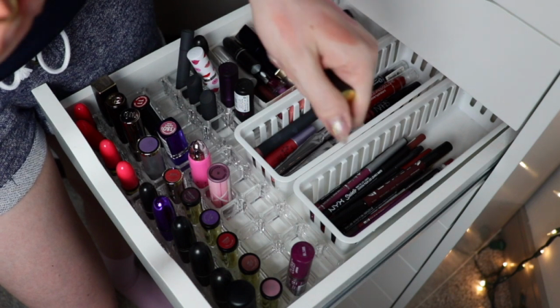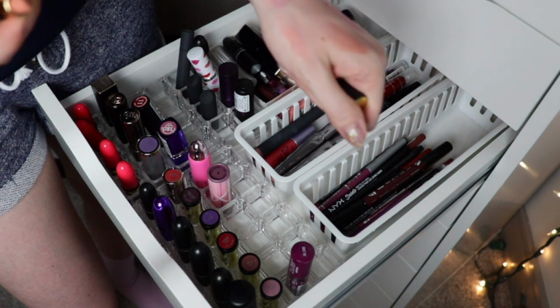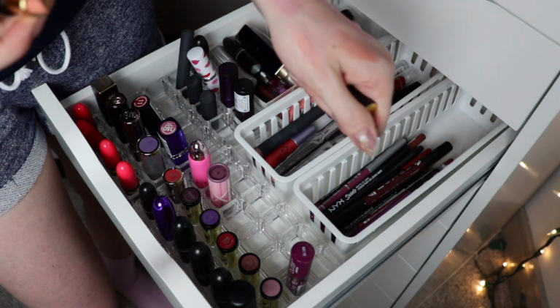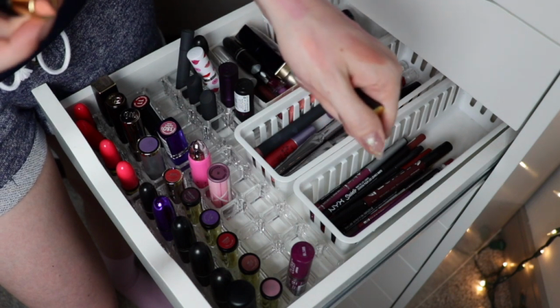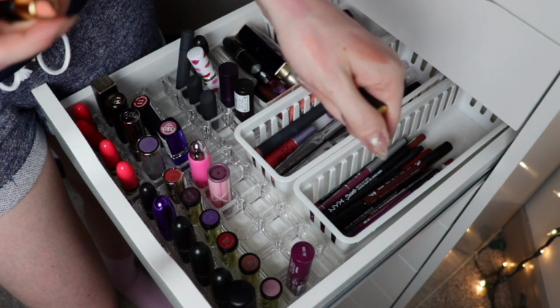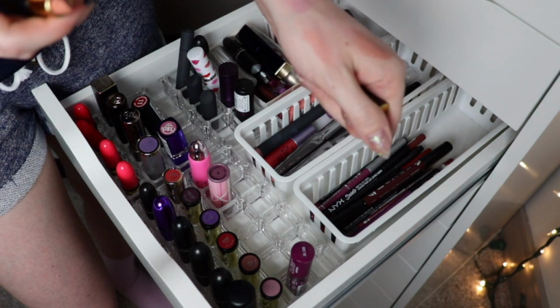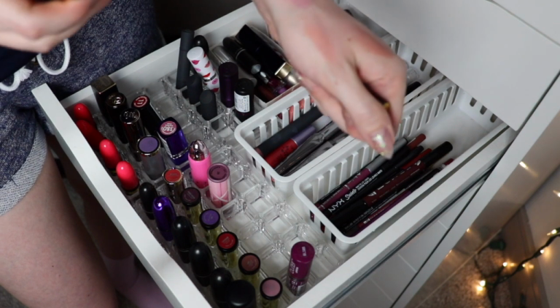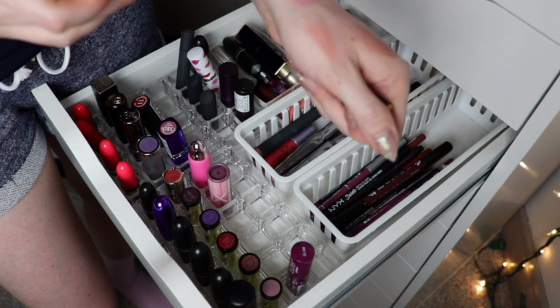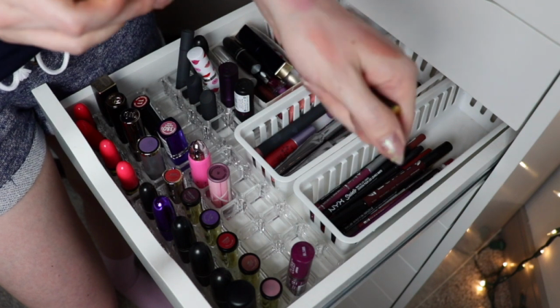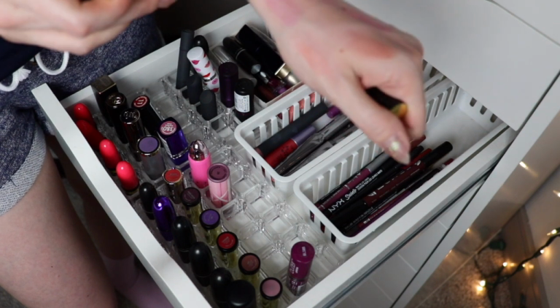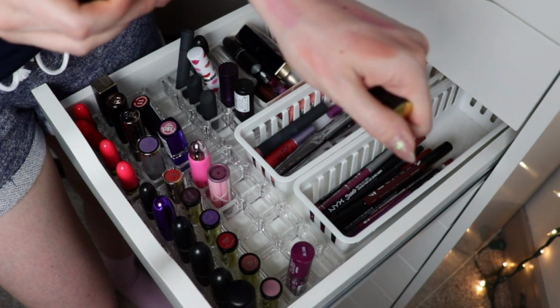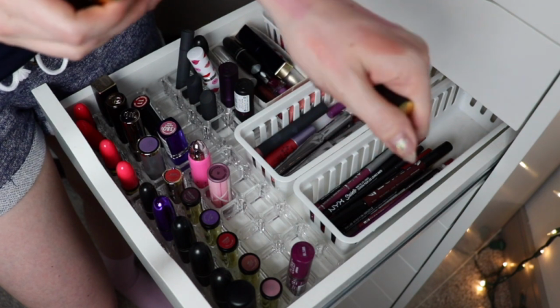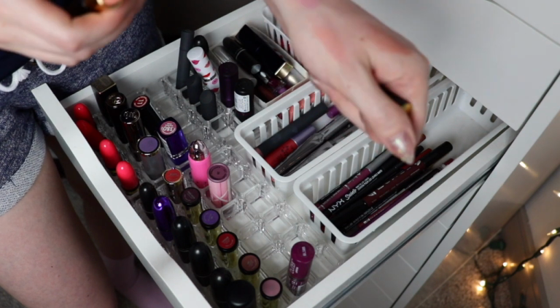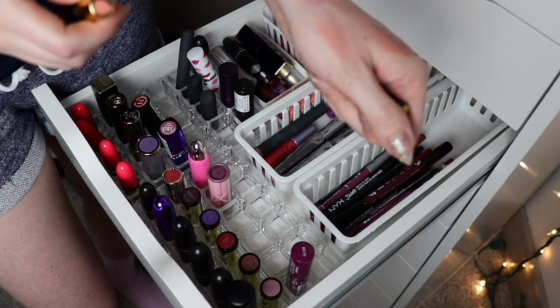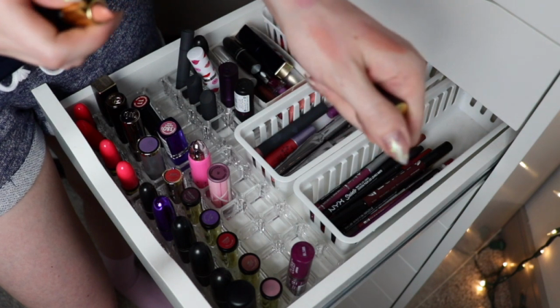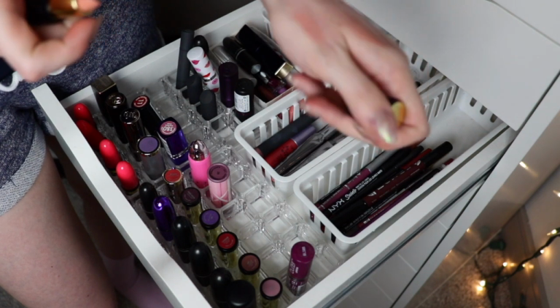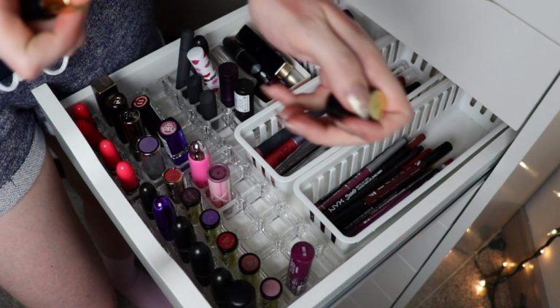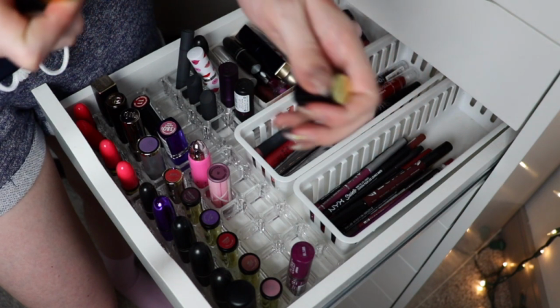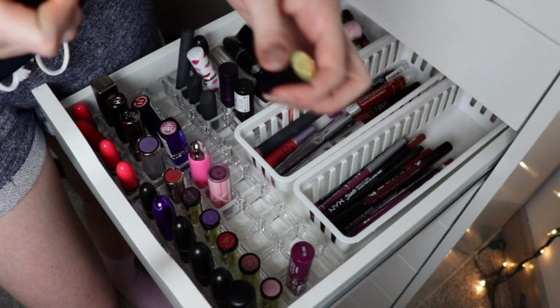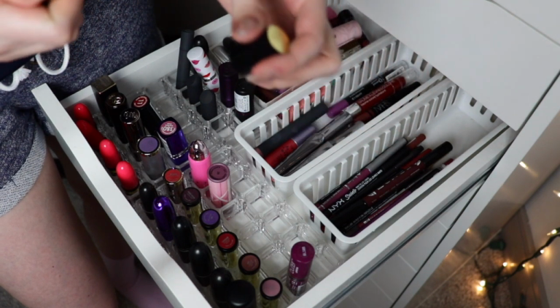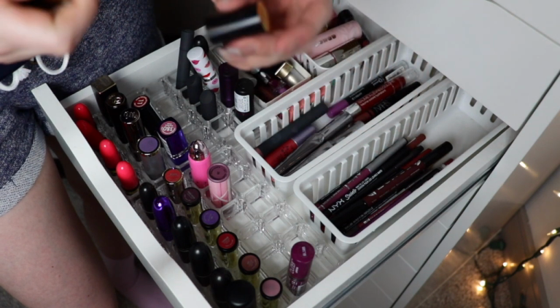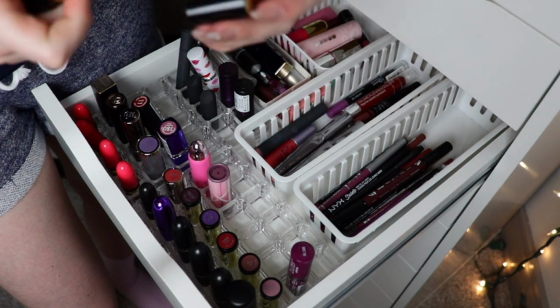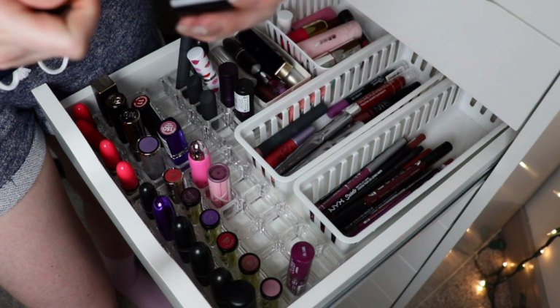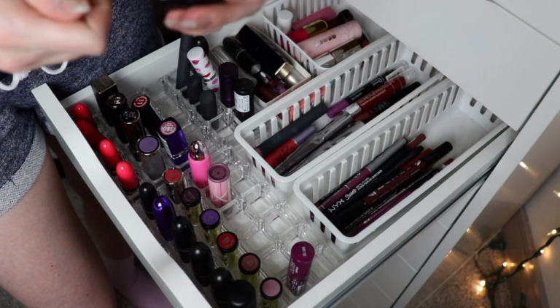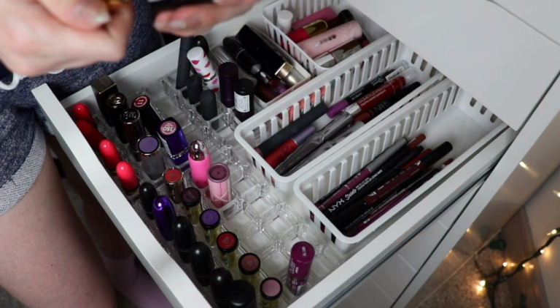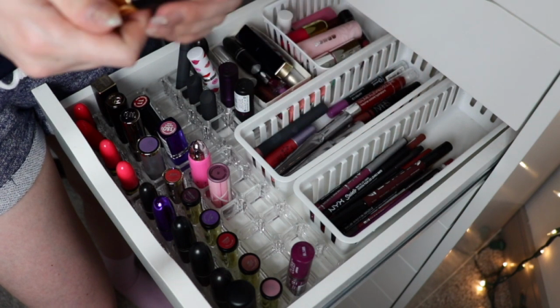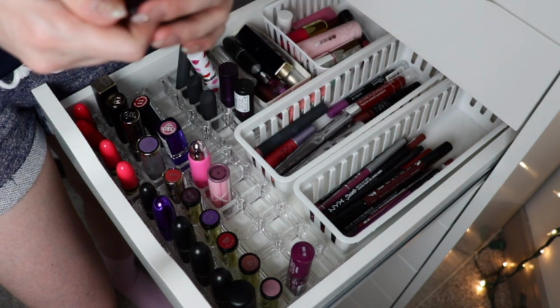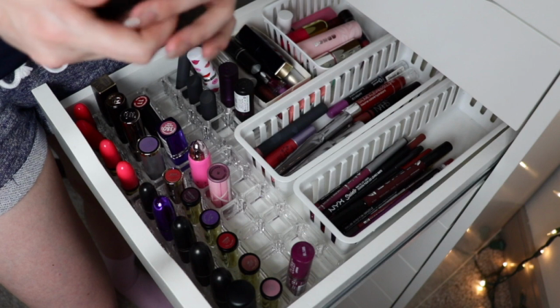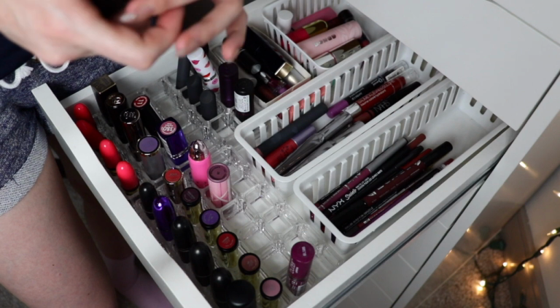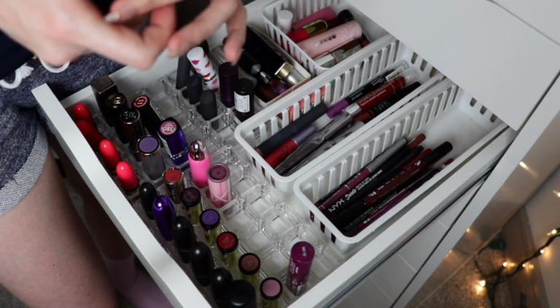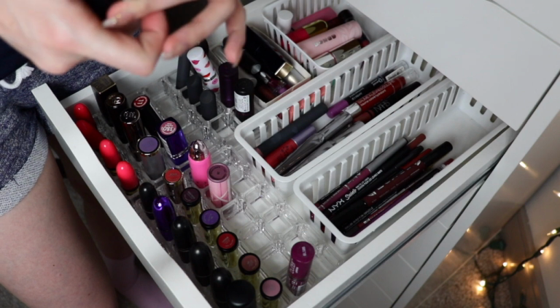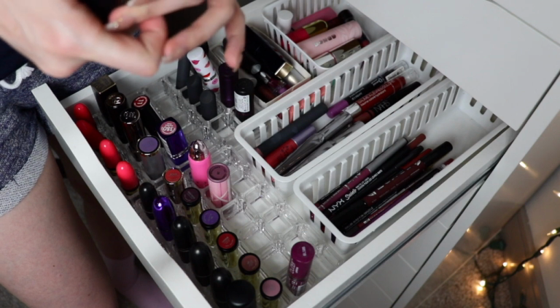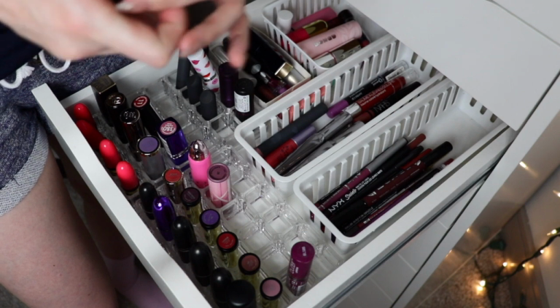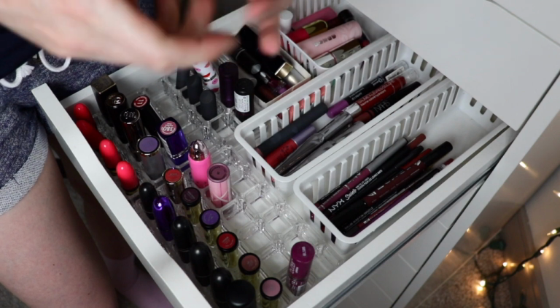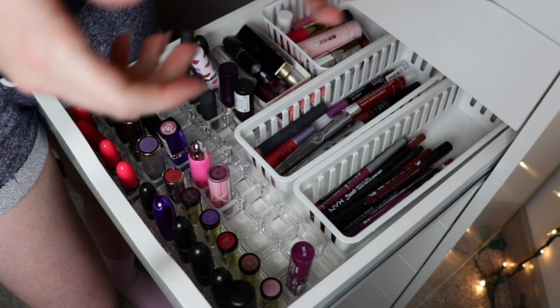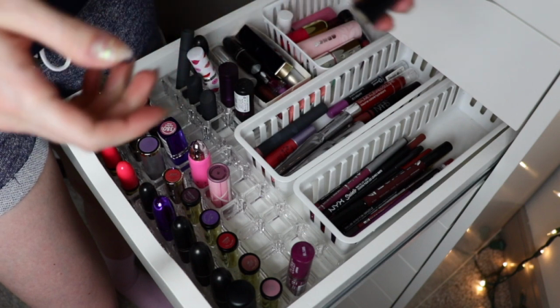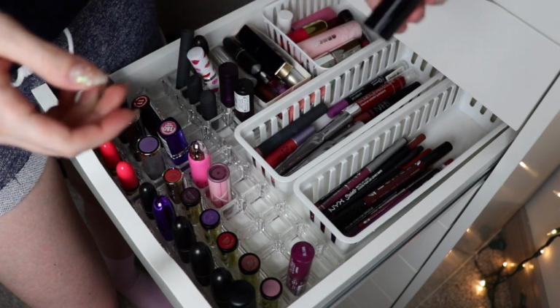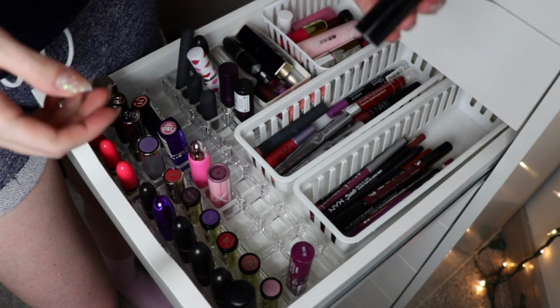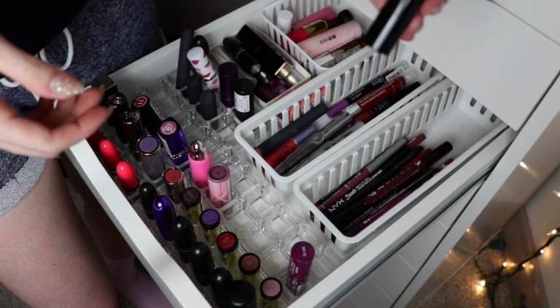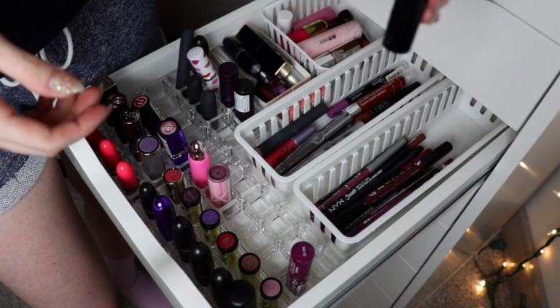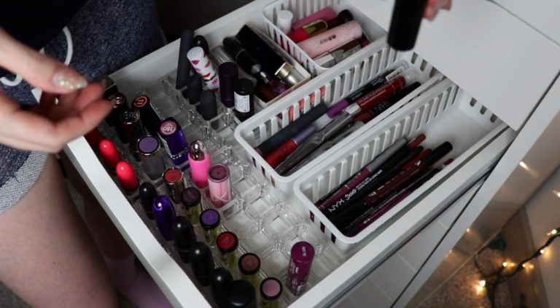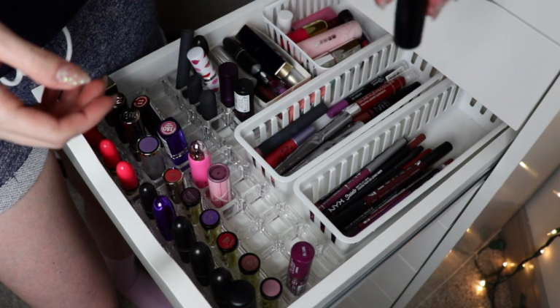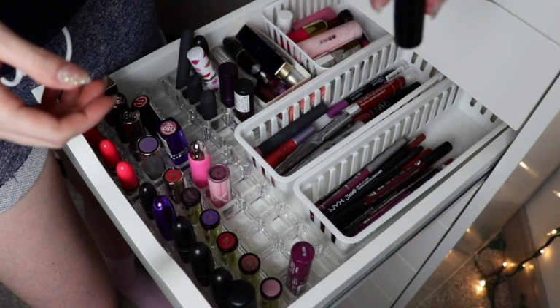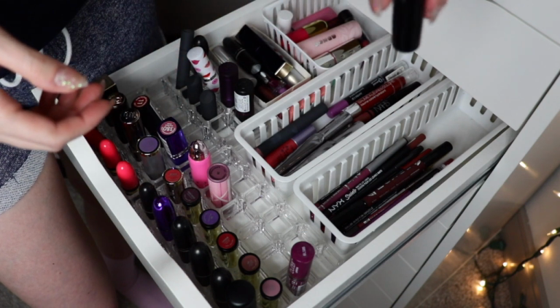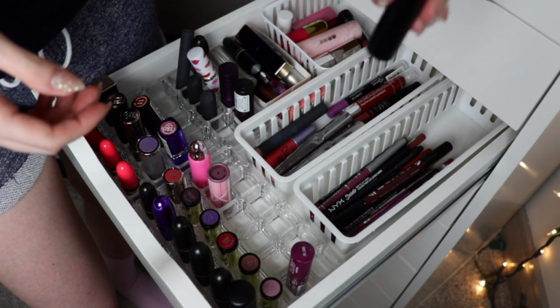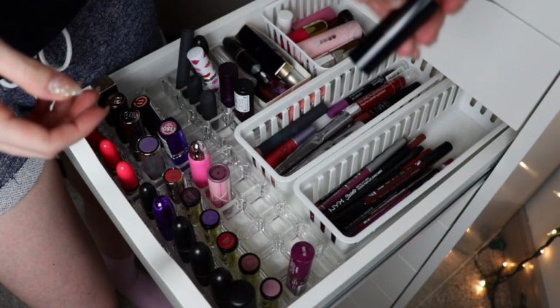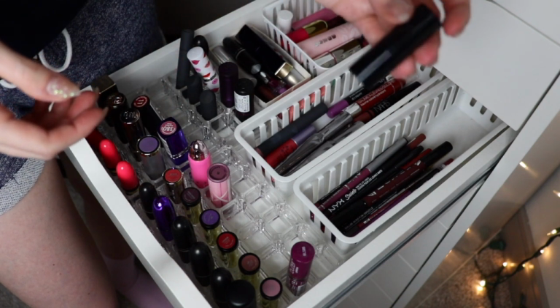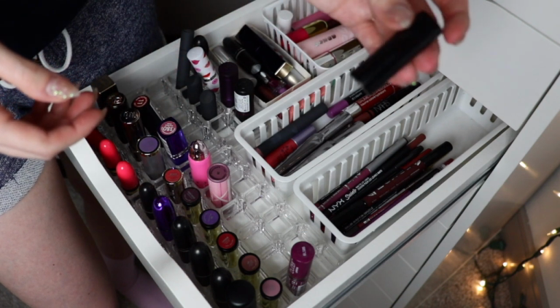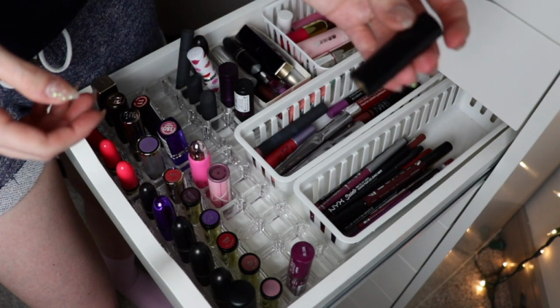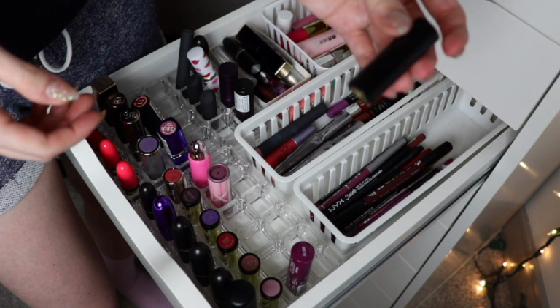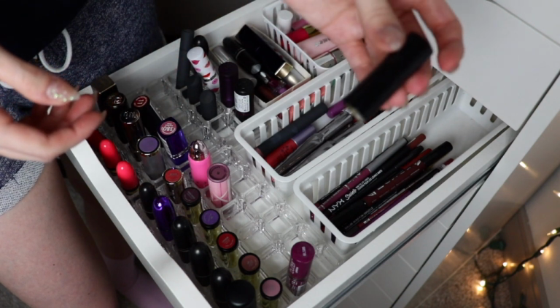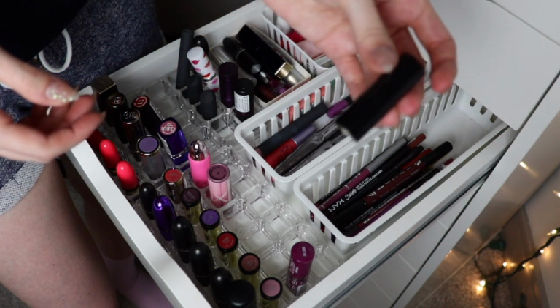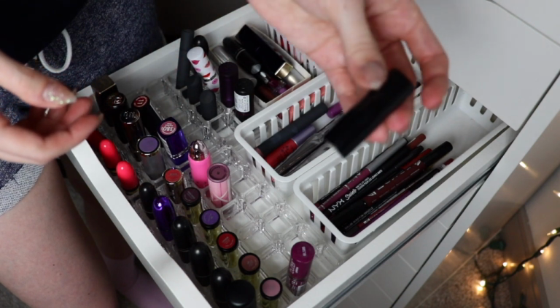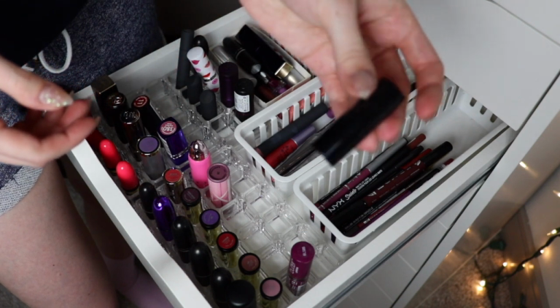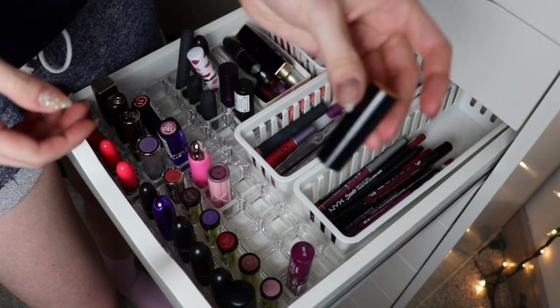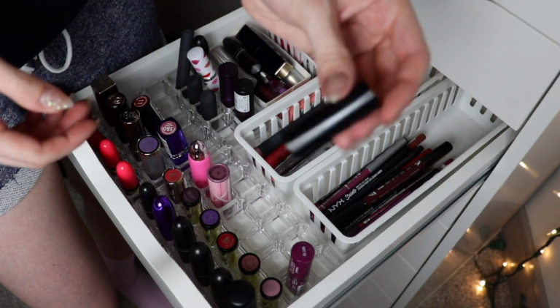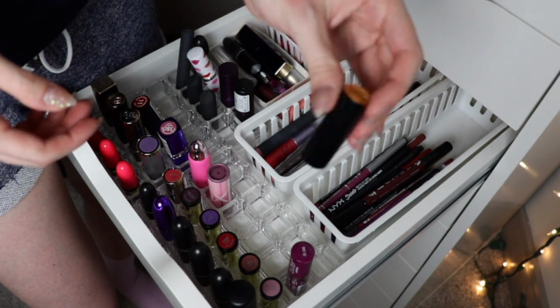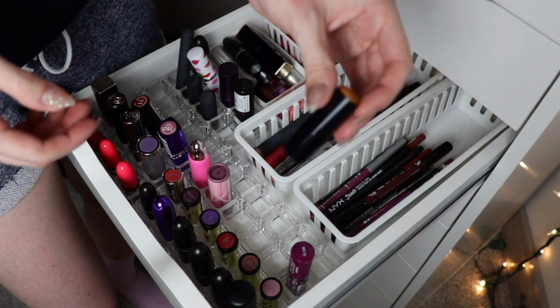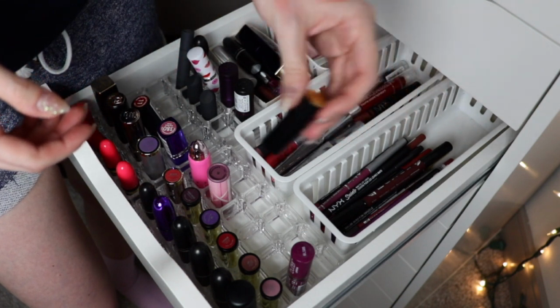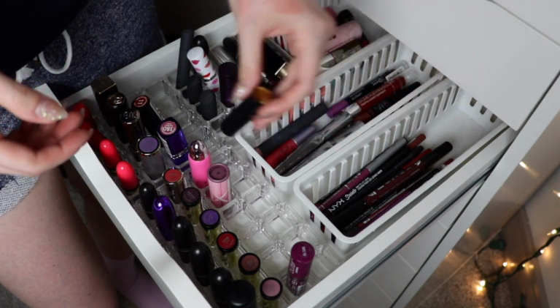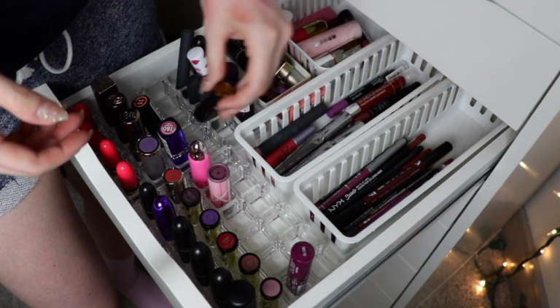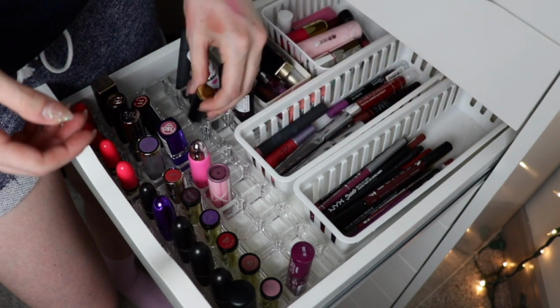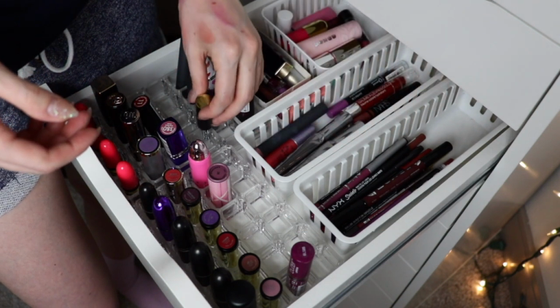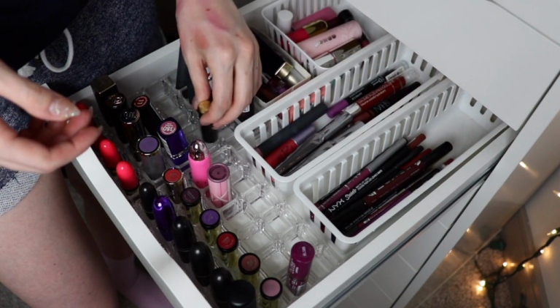This little mini Laura Mercier one I just recently got because it was free. I need to try it but I don't think it's going to work well for my skin tone — but it's cute and I got it for free so I'm going to try it.